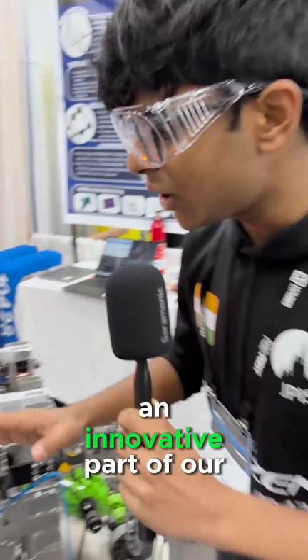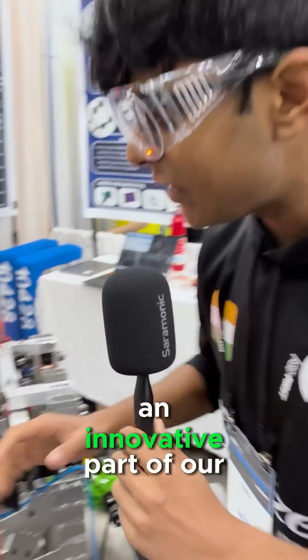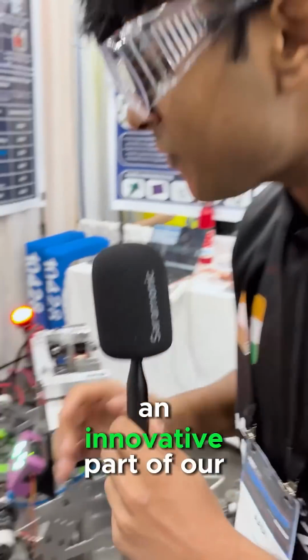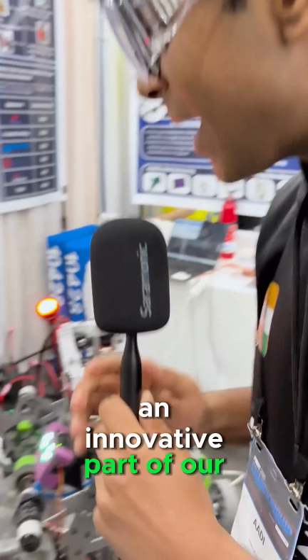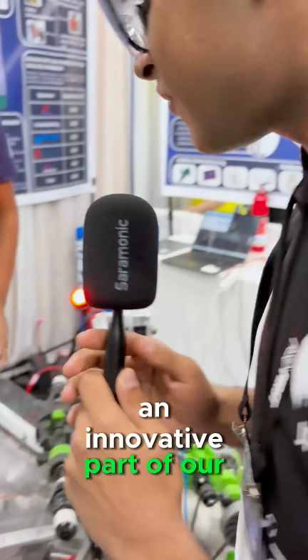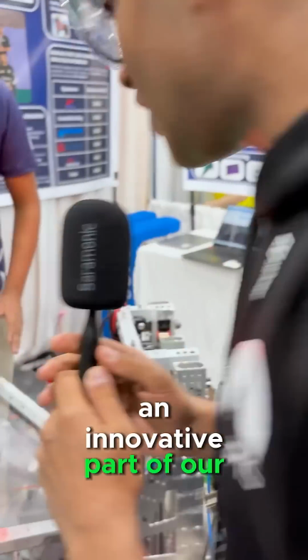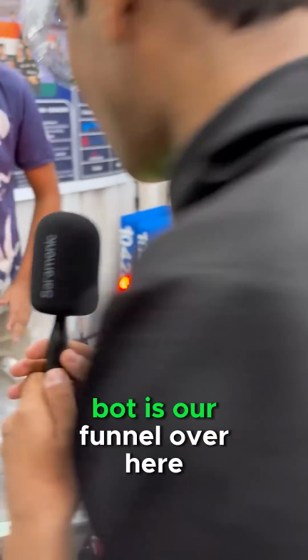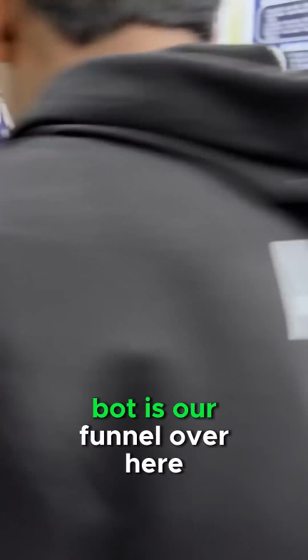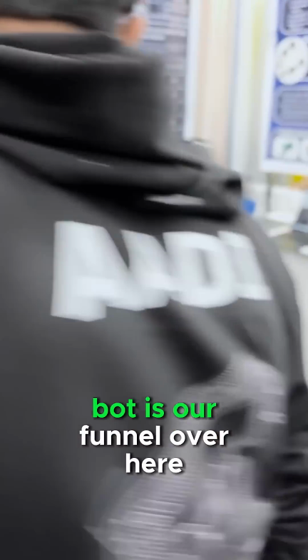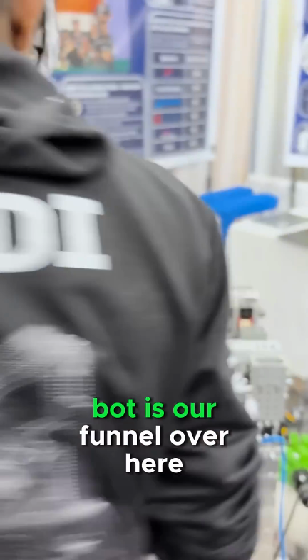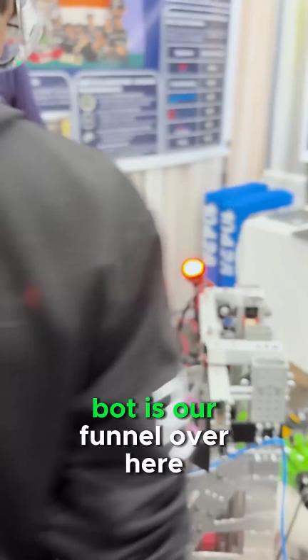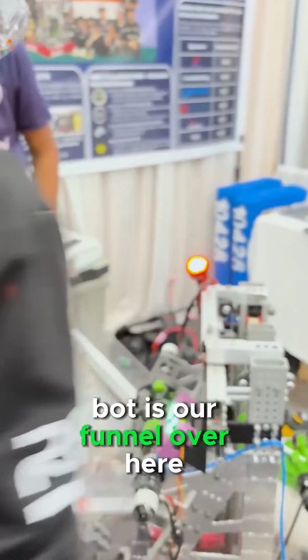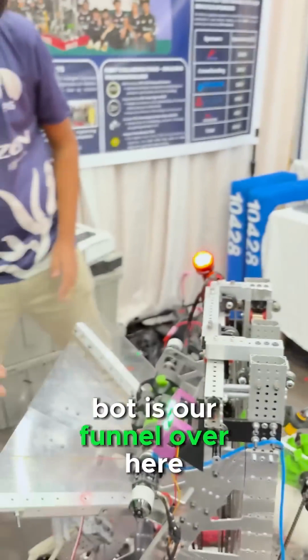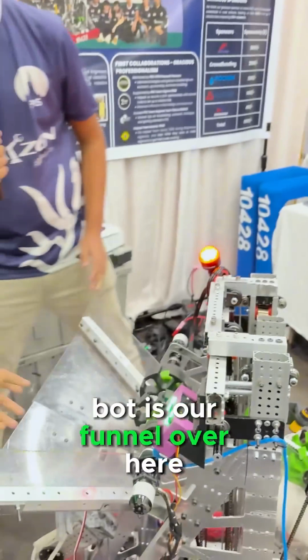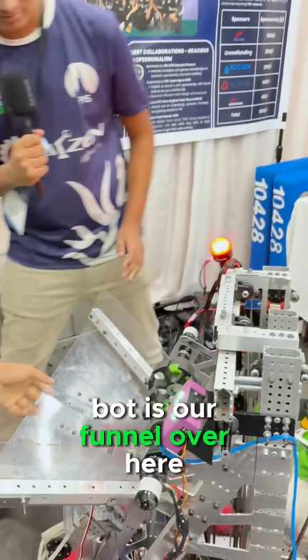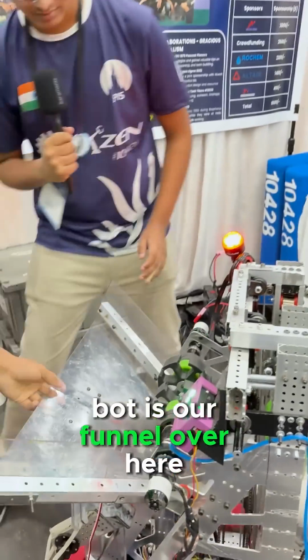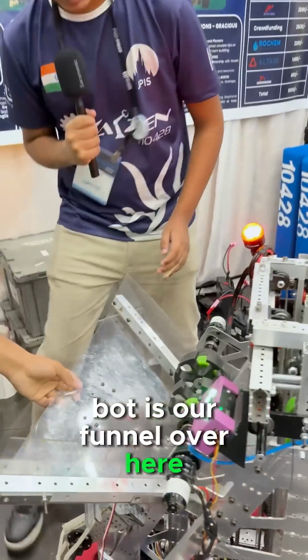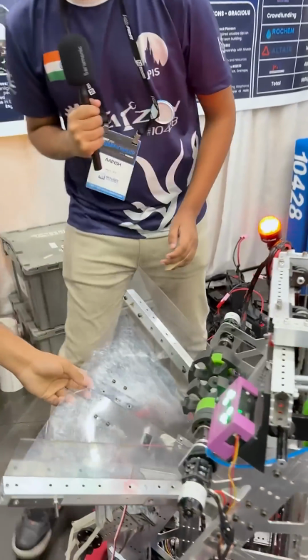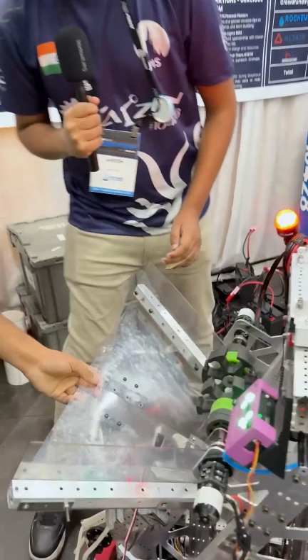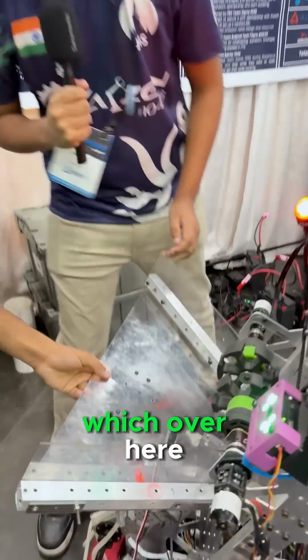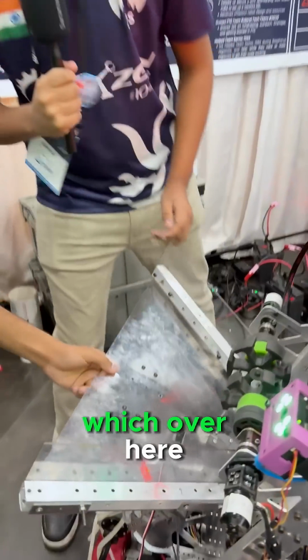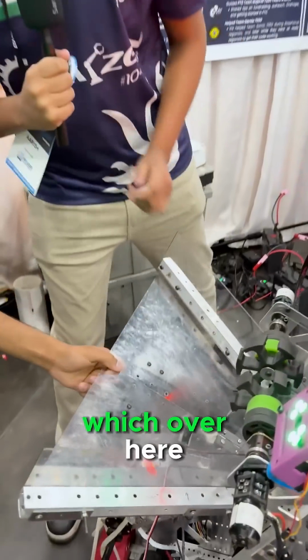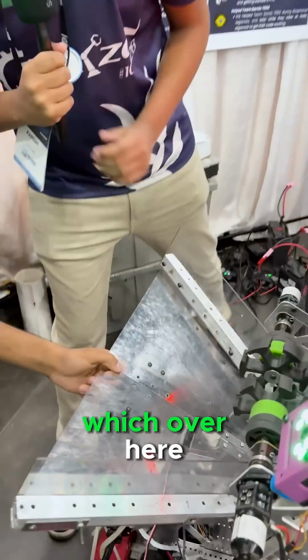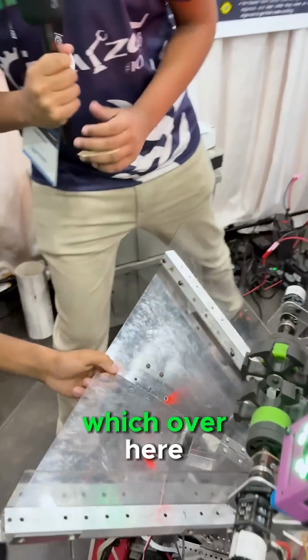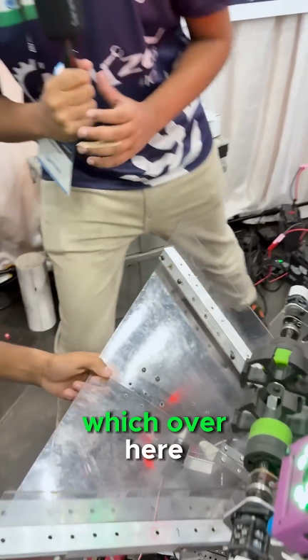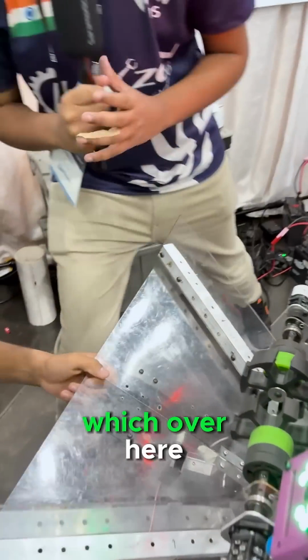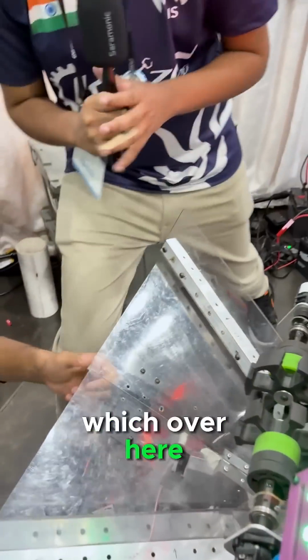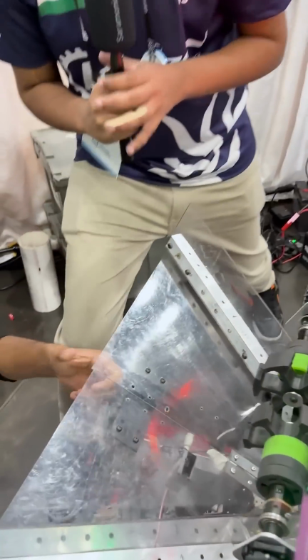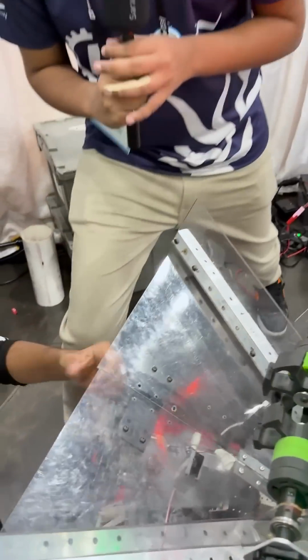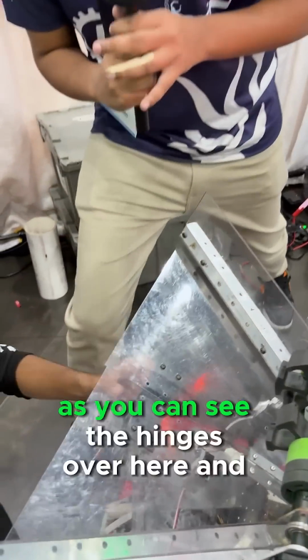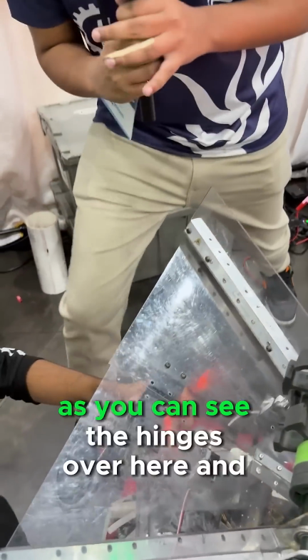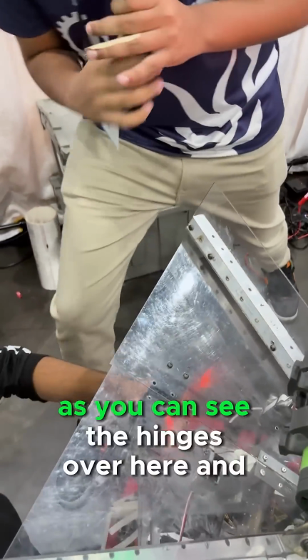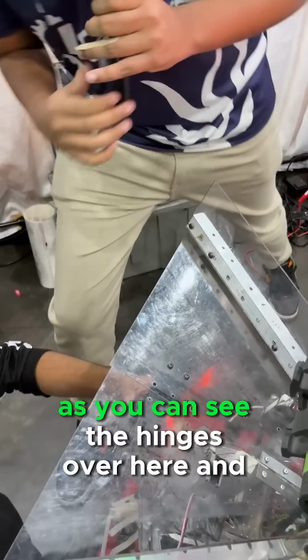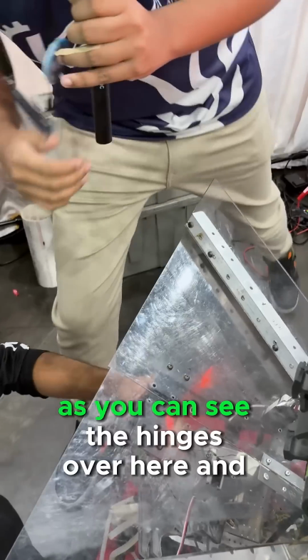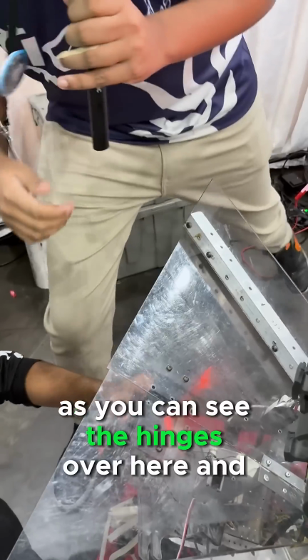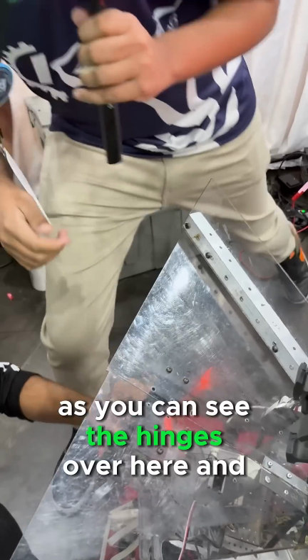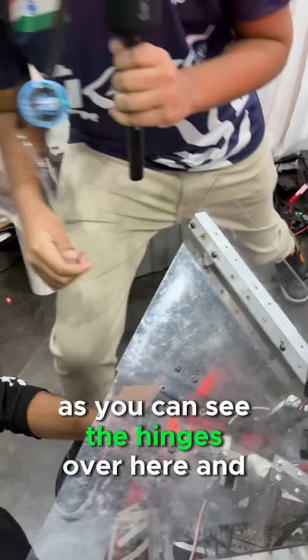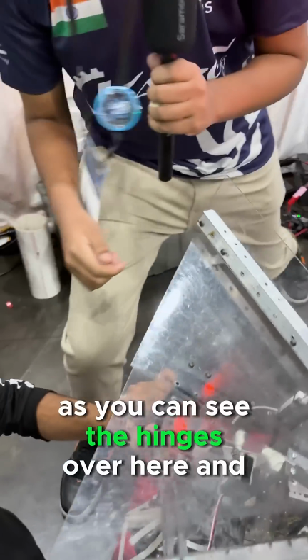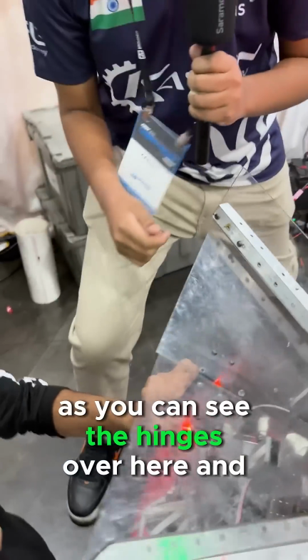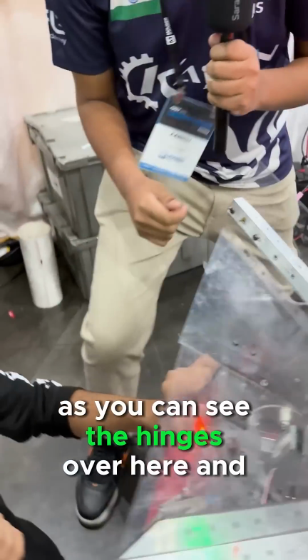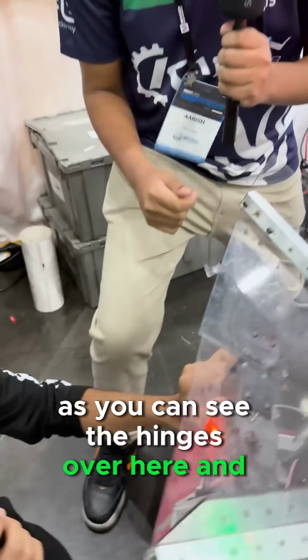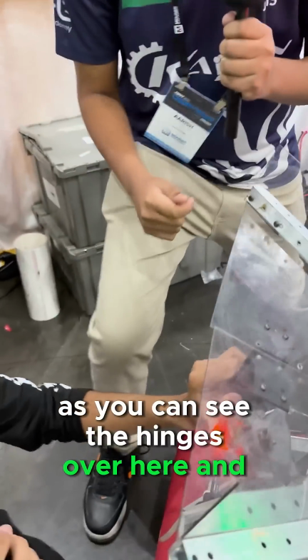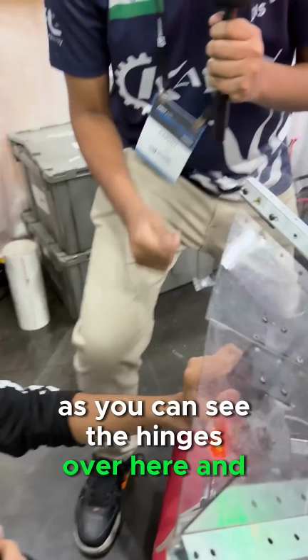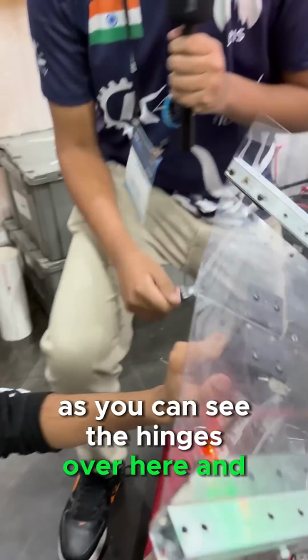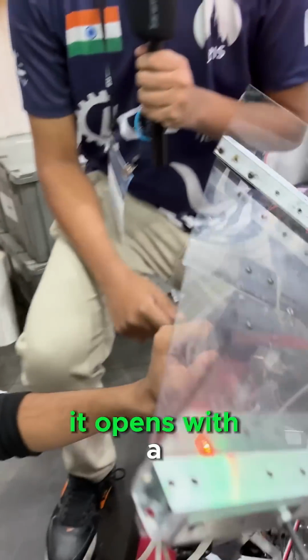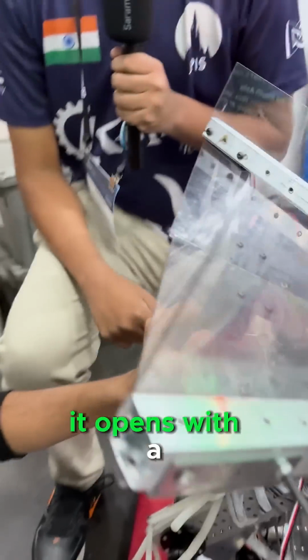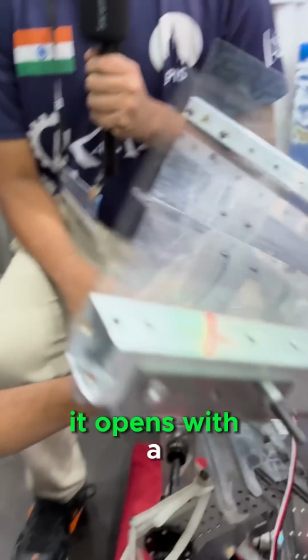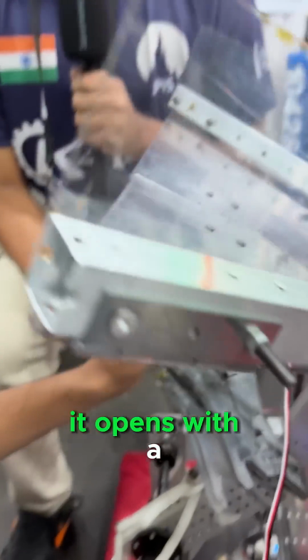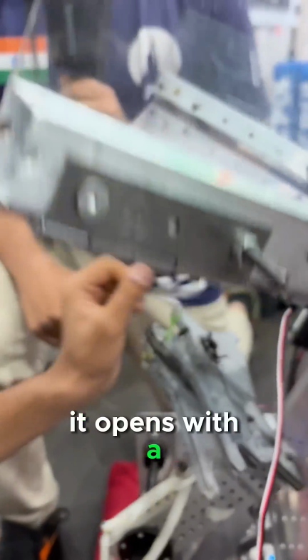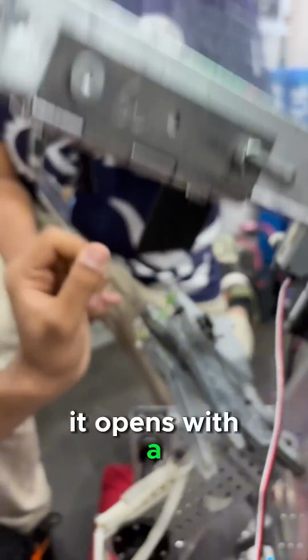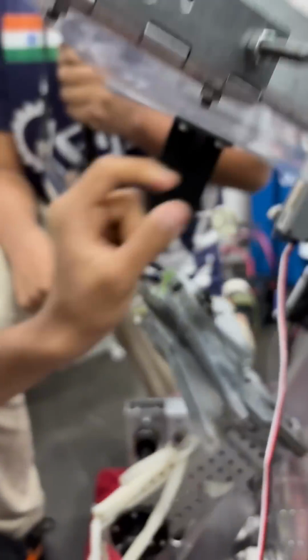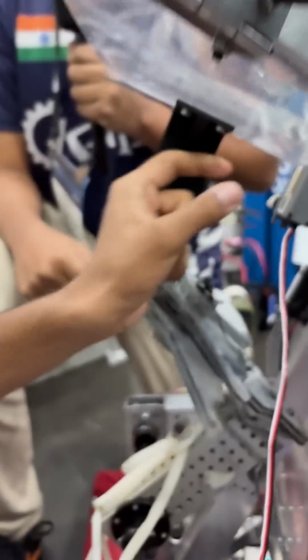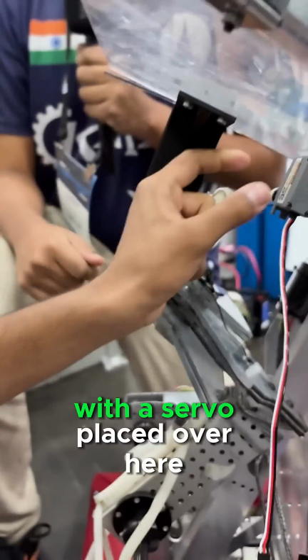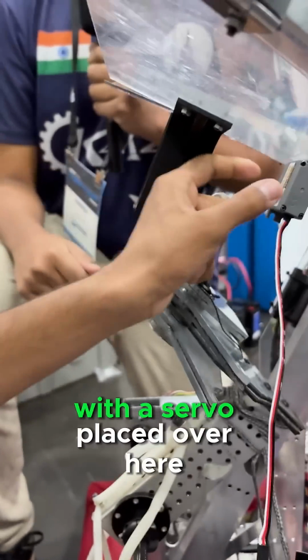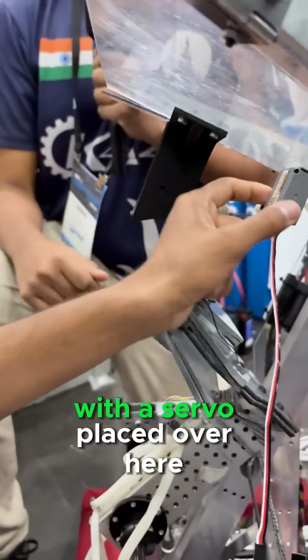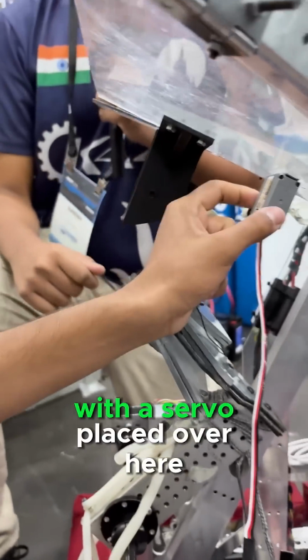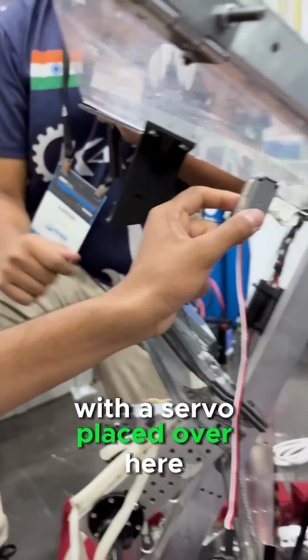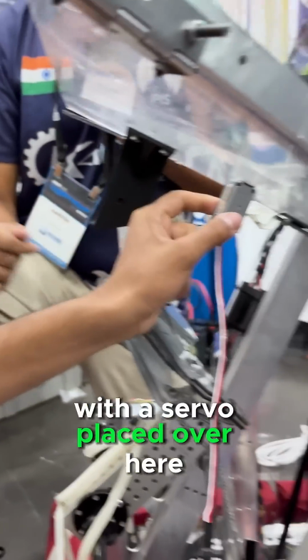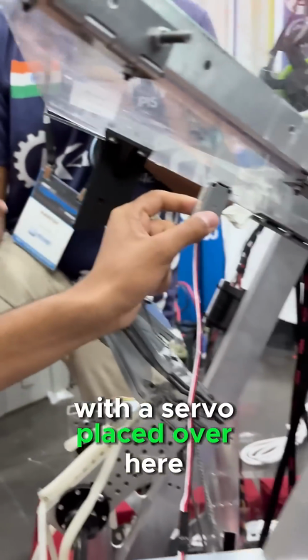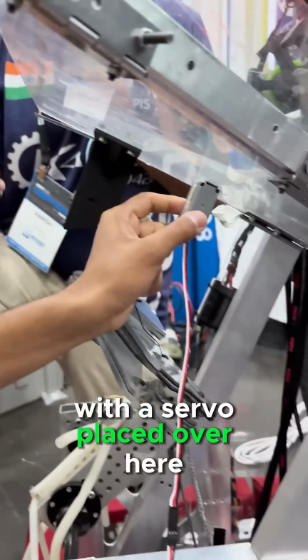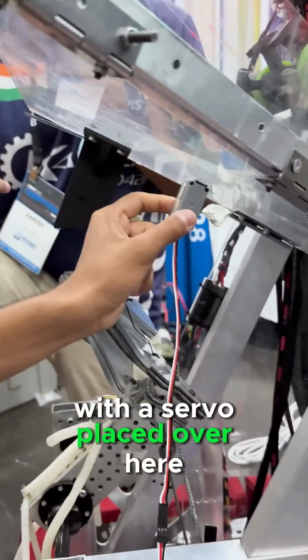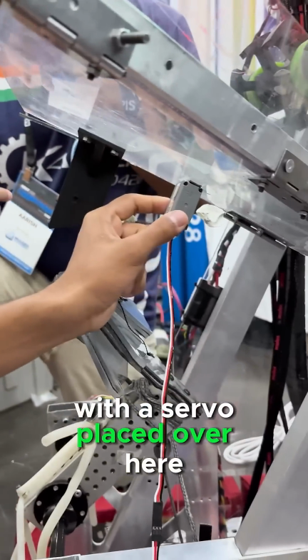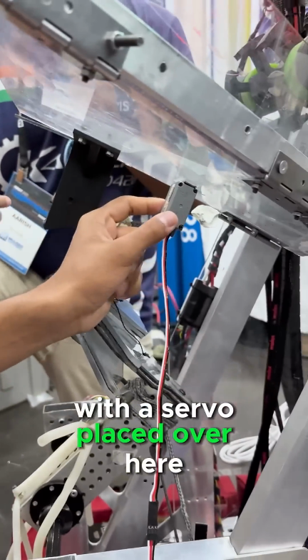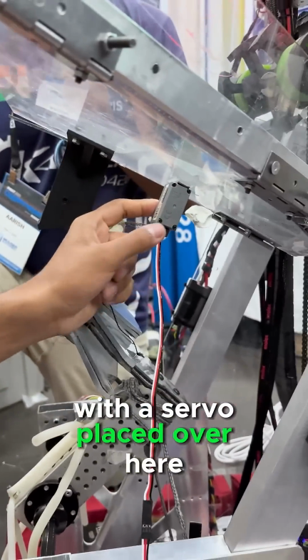An innovative part of our robot is our funnel over here. You can see the hinges, and it opens with a servo that's placed over here.